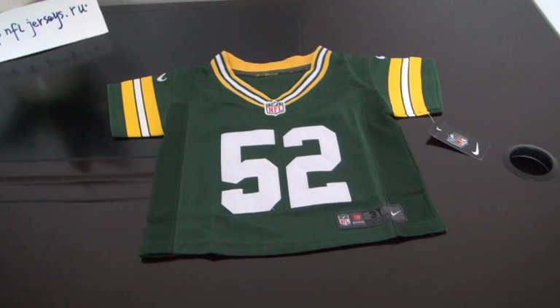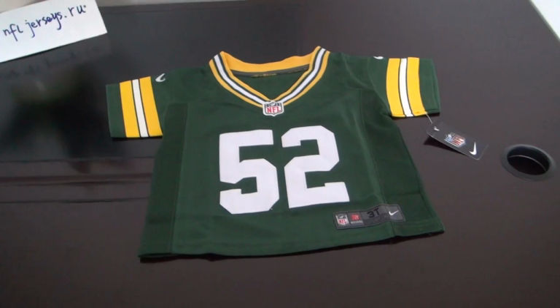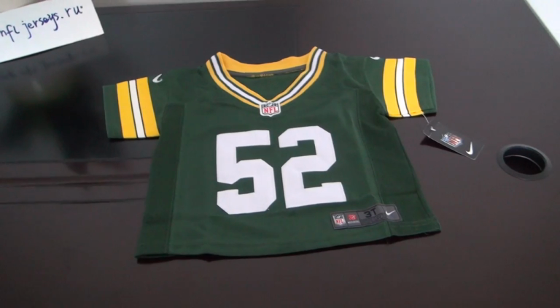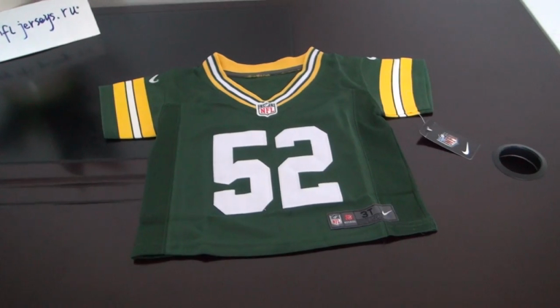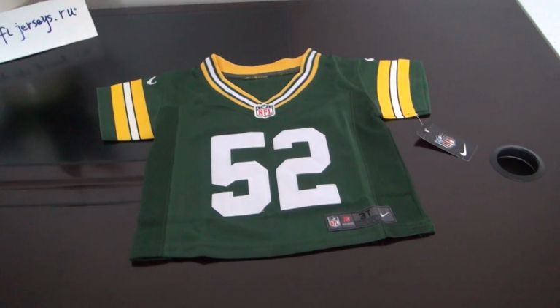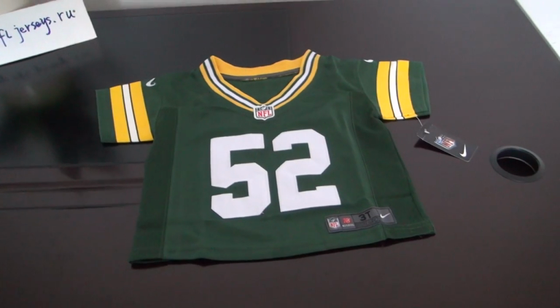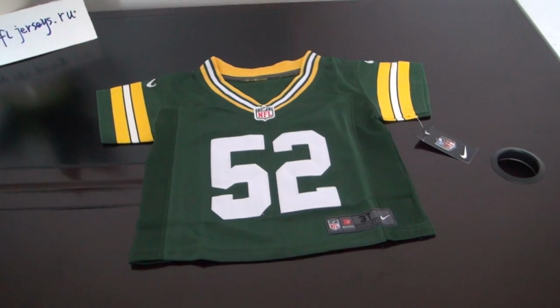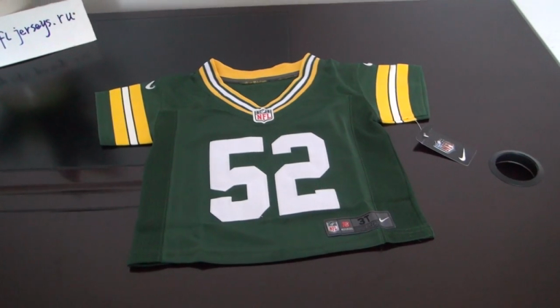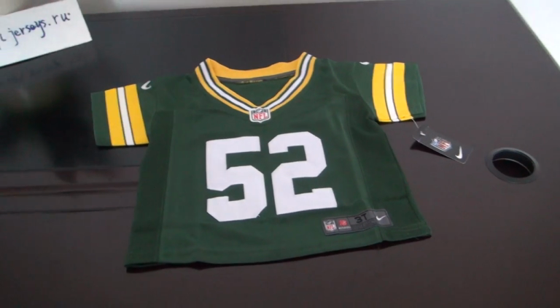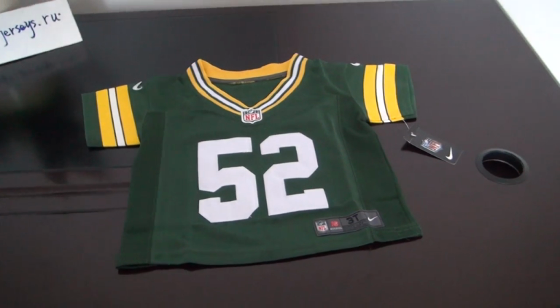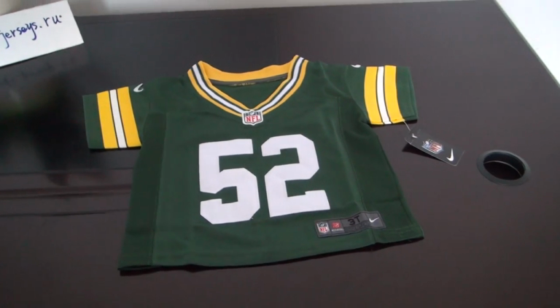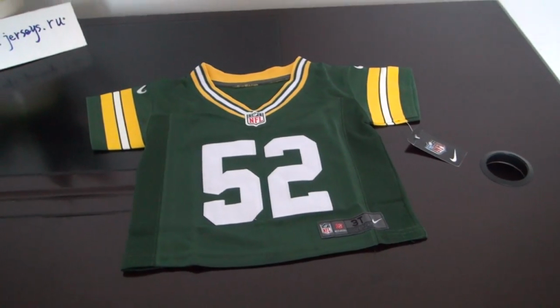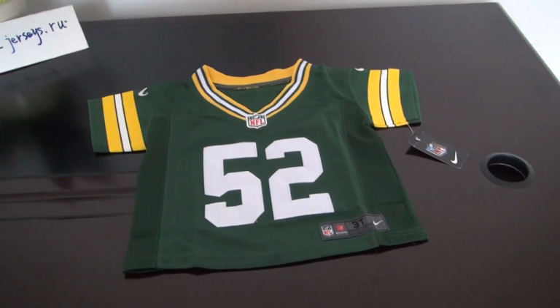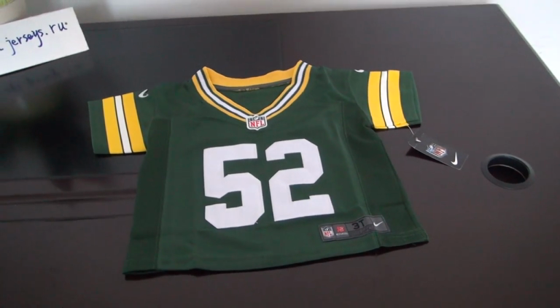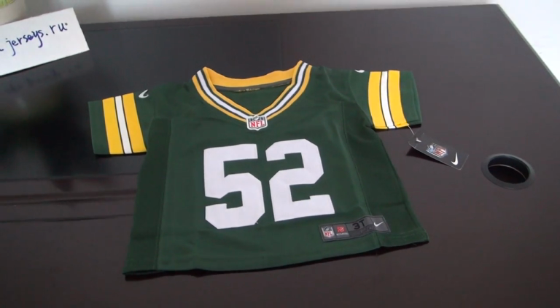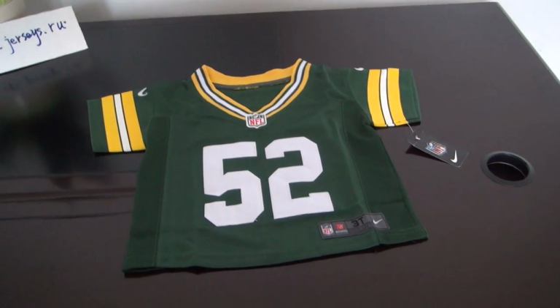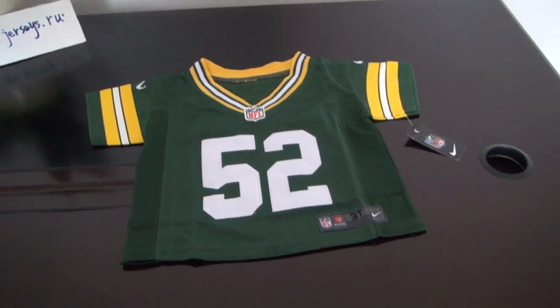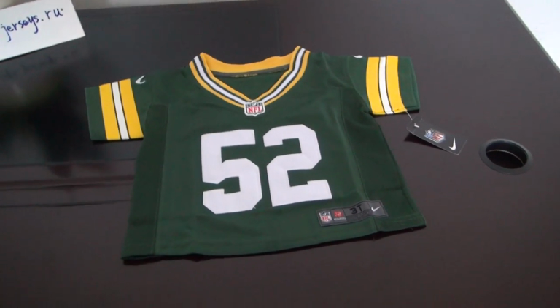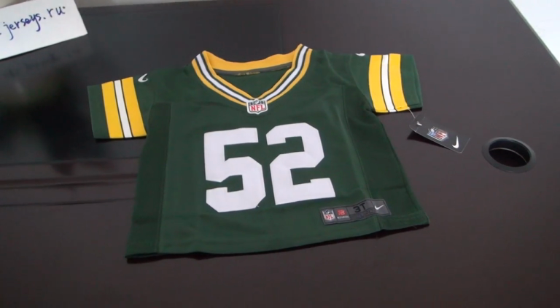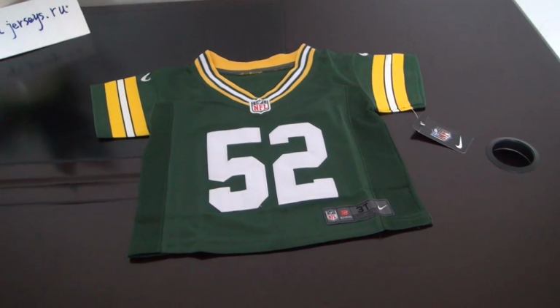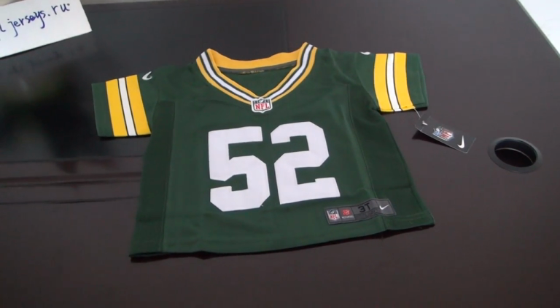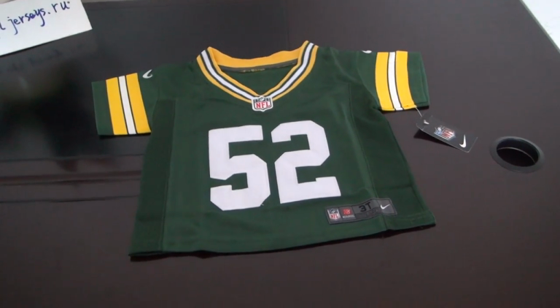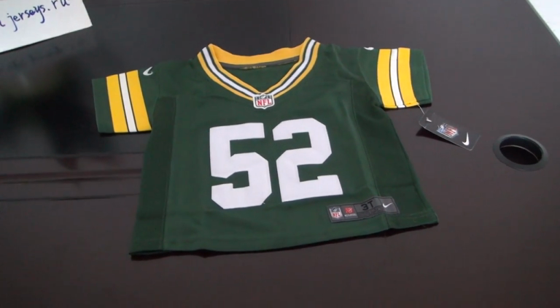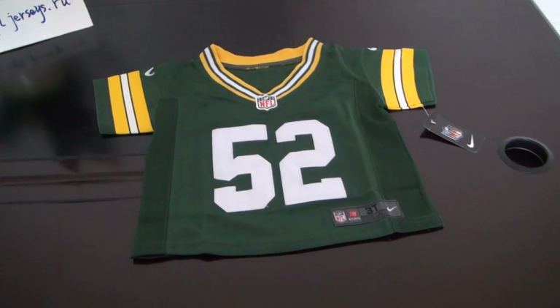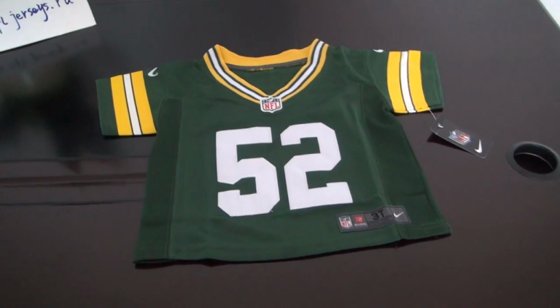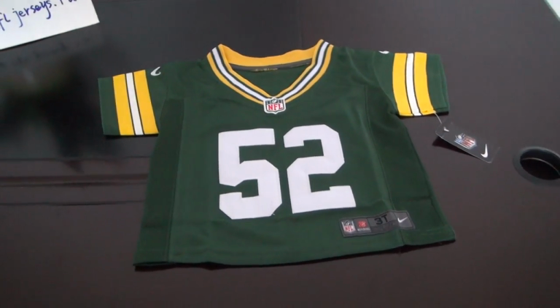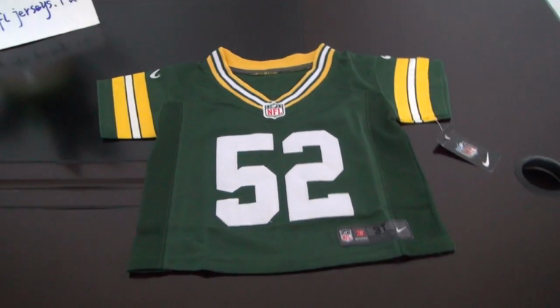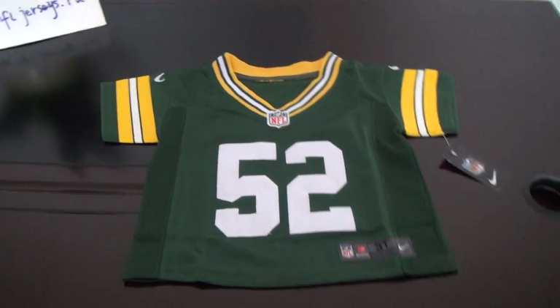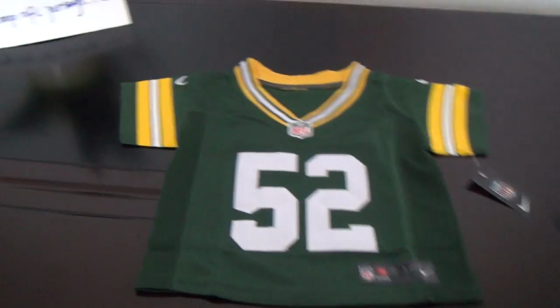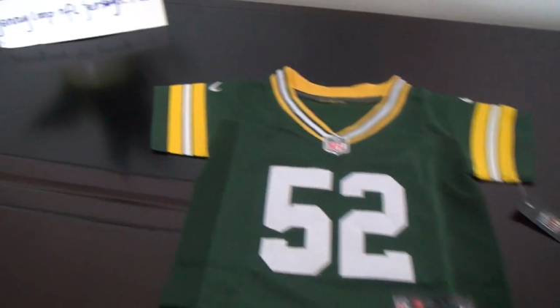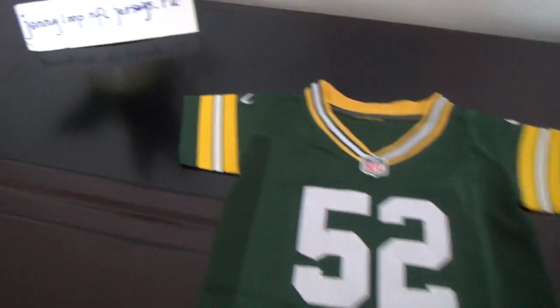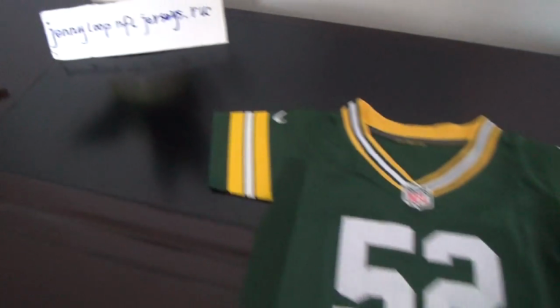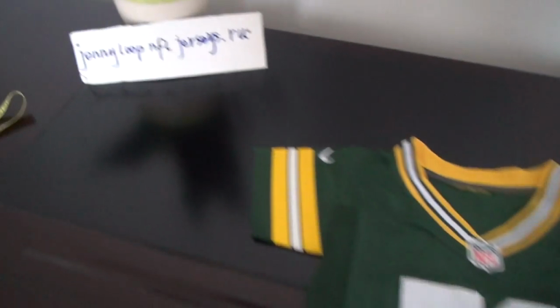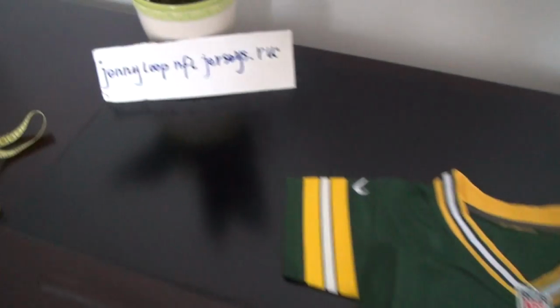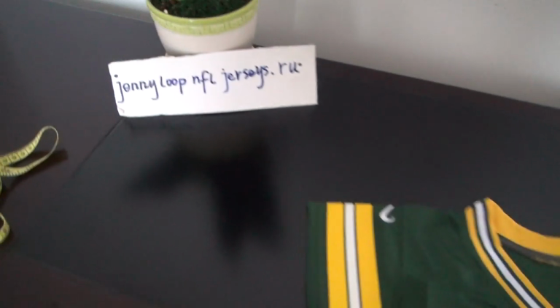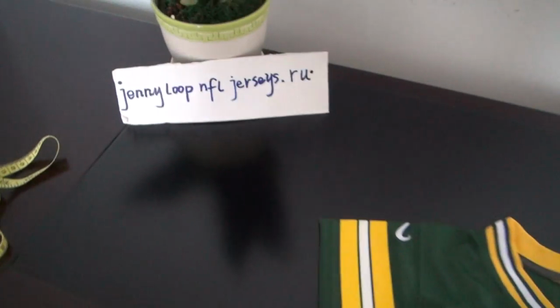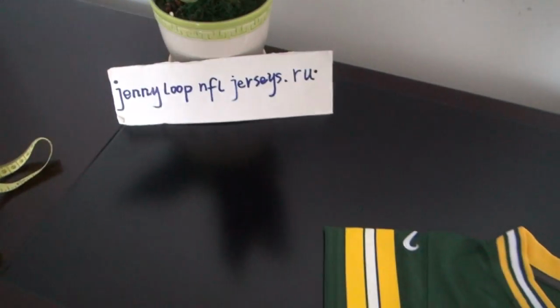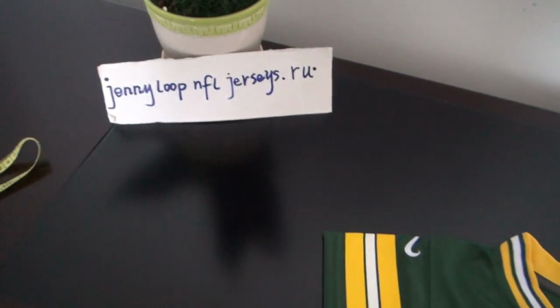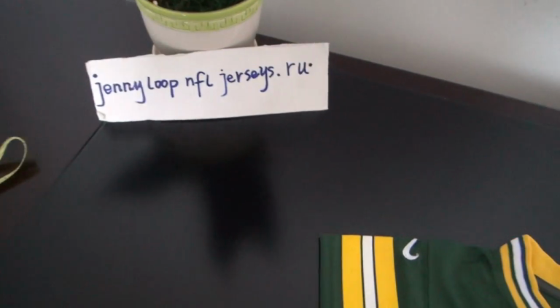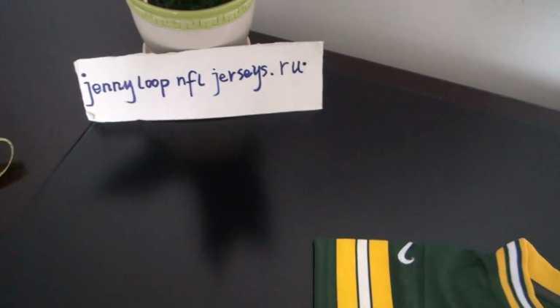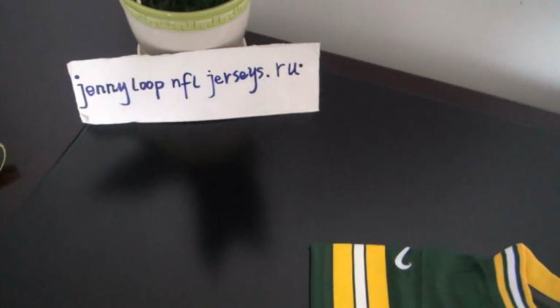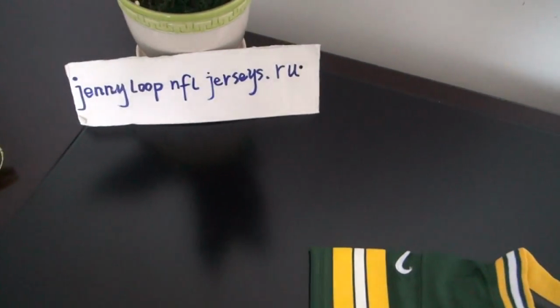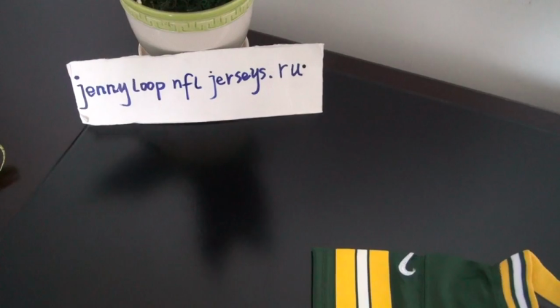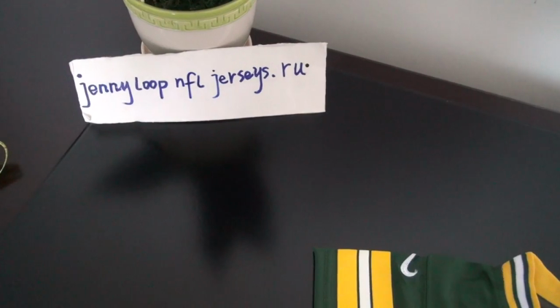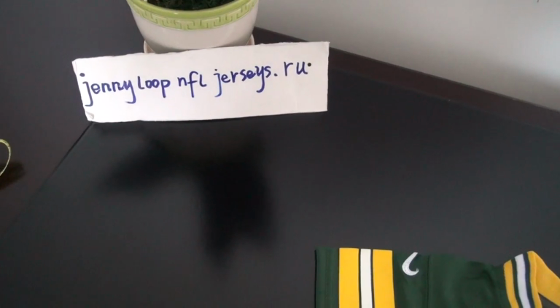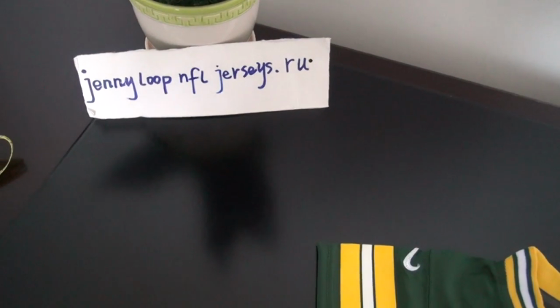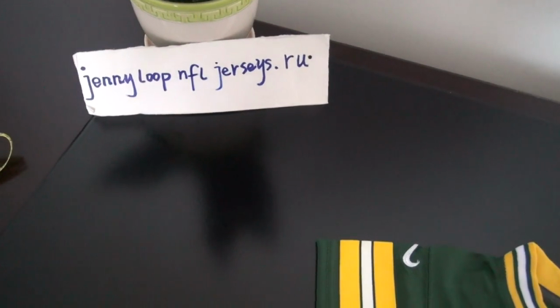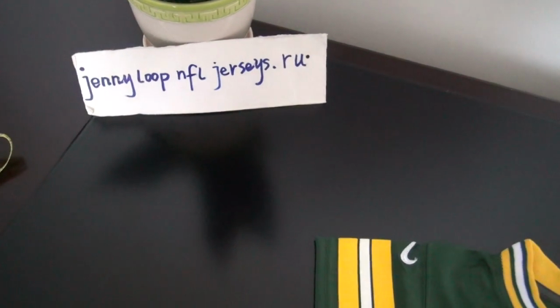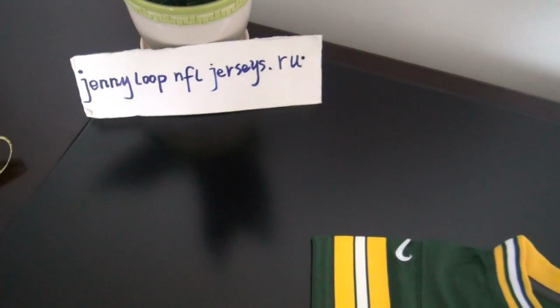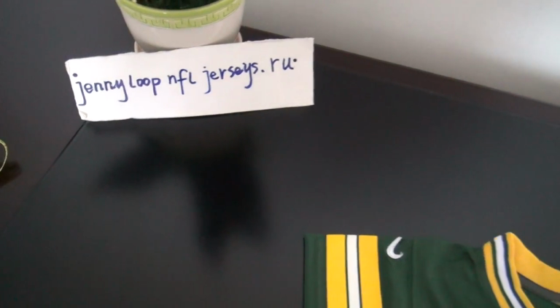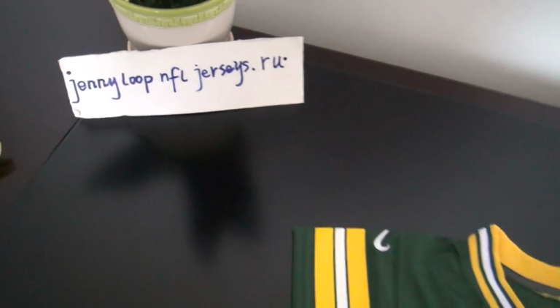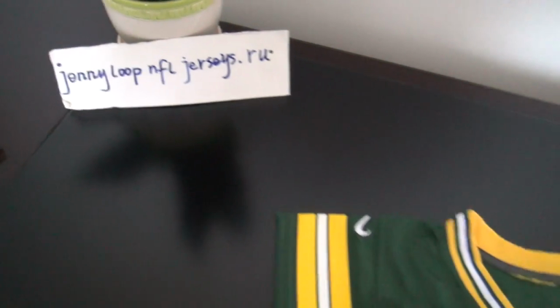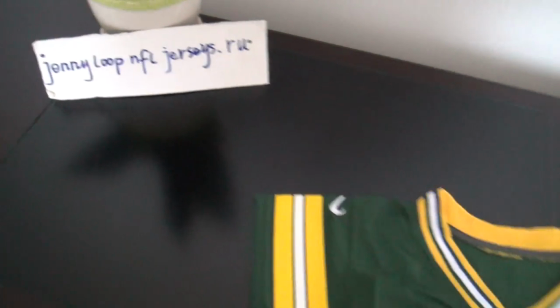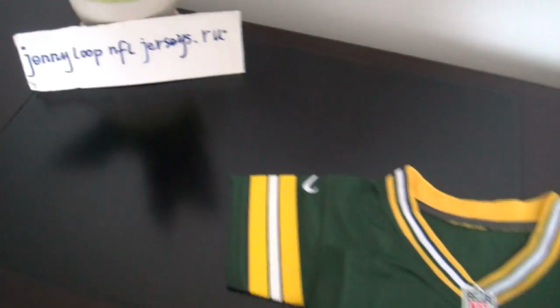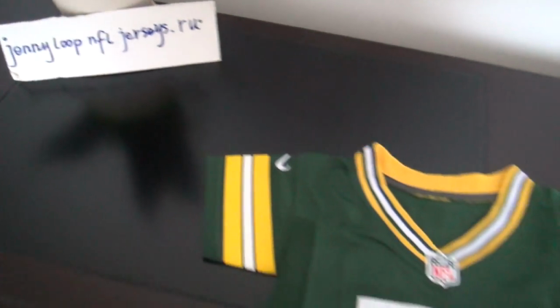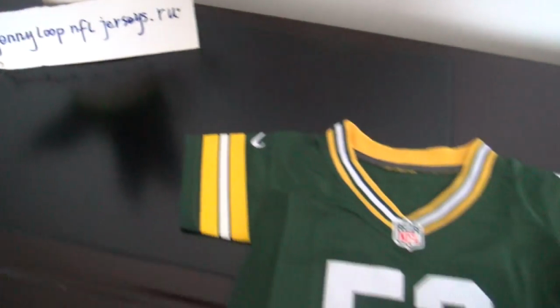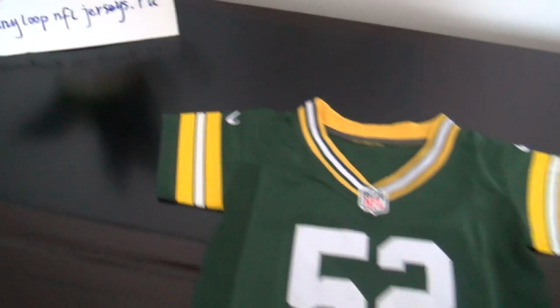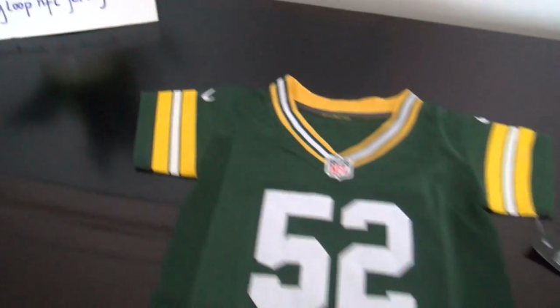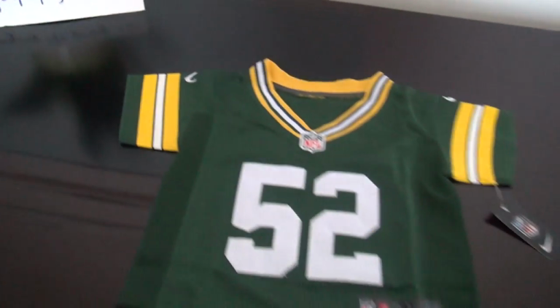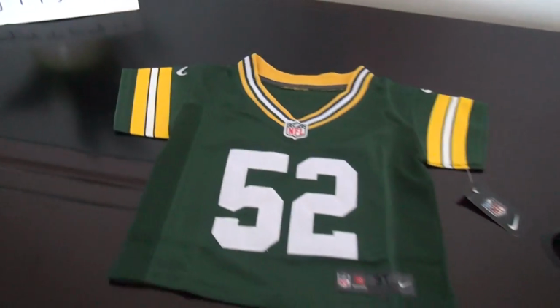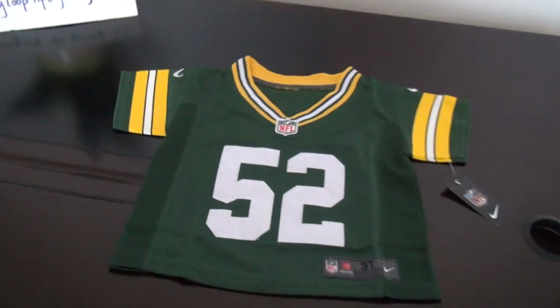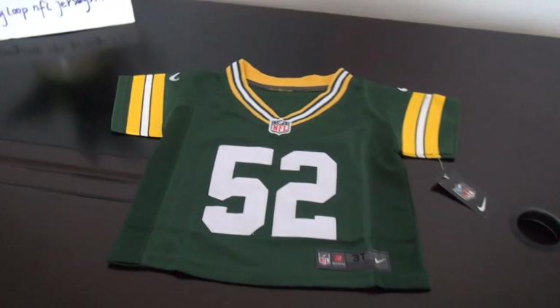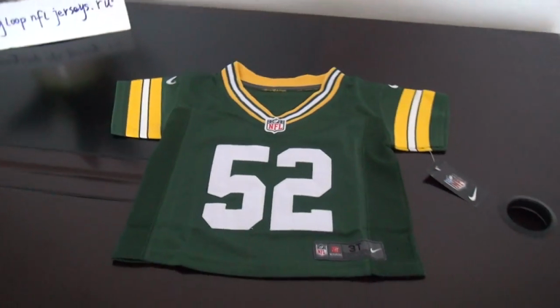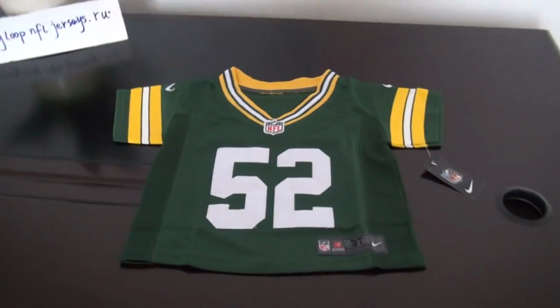Hey YouTube, this is Sandy. This is my website journeyloop.nfo.julis.ru.